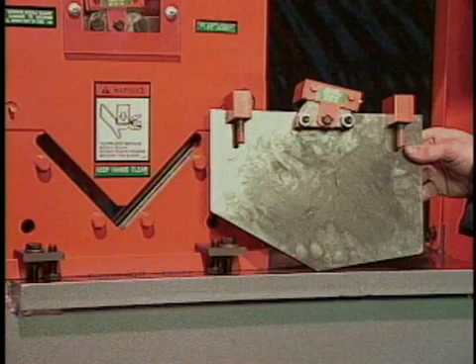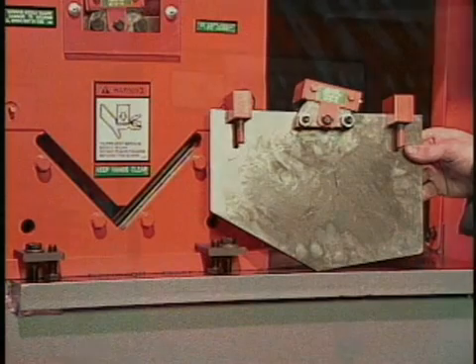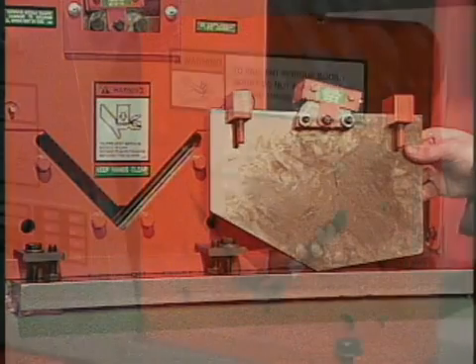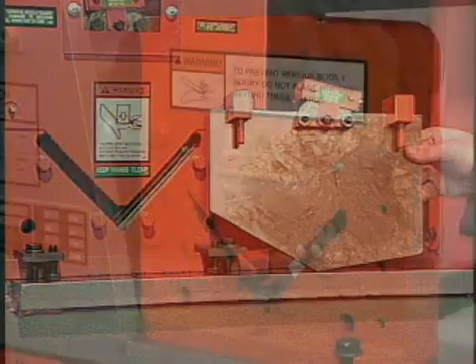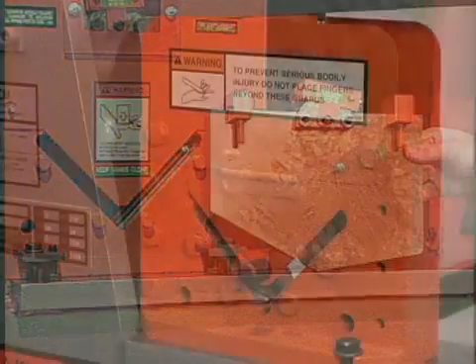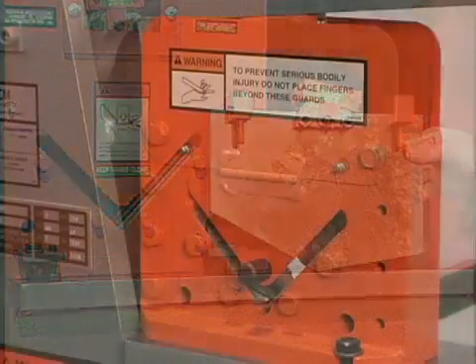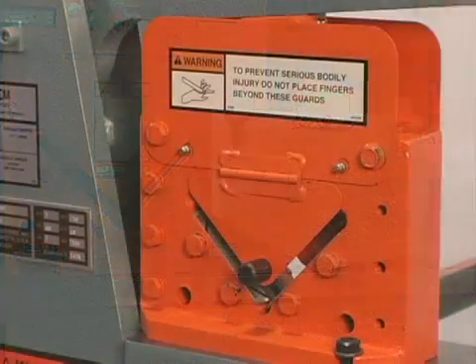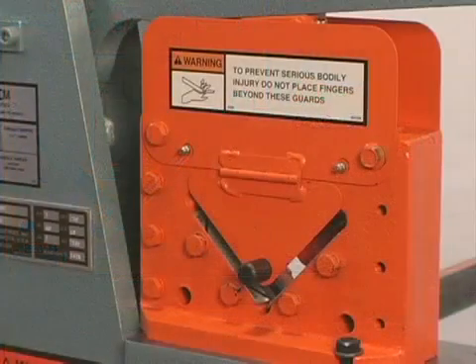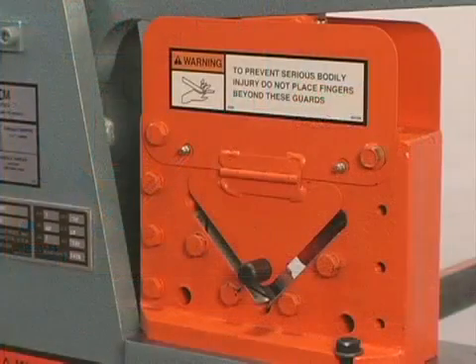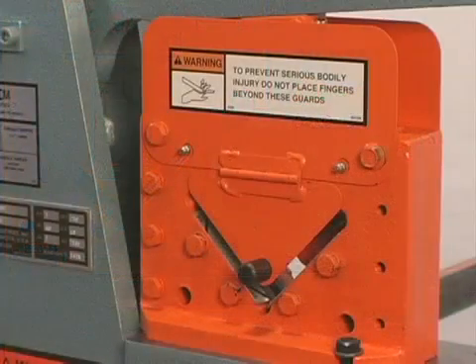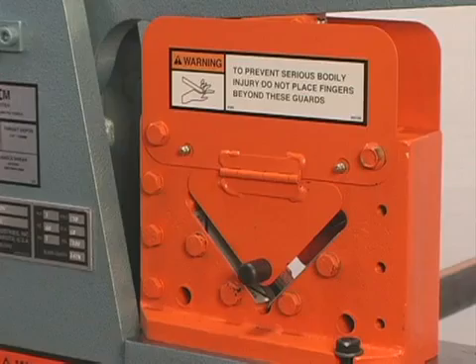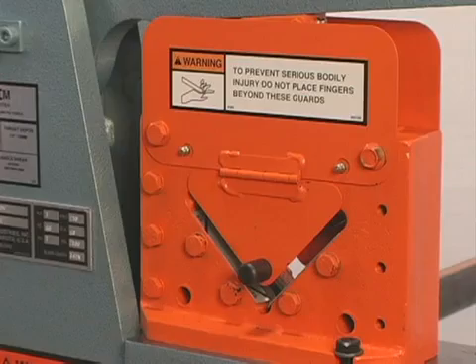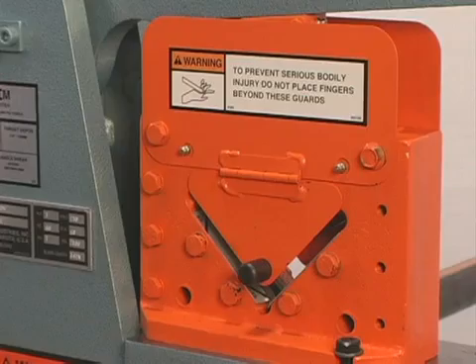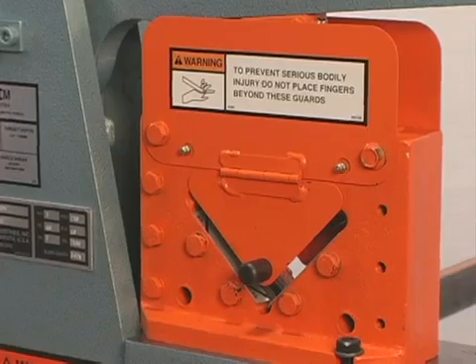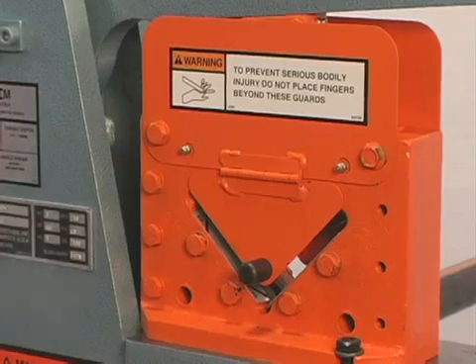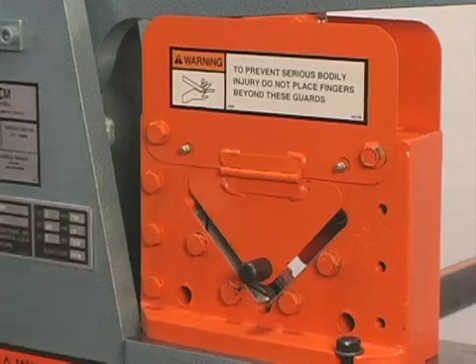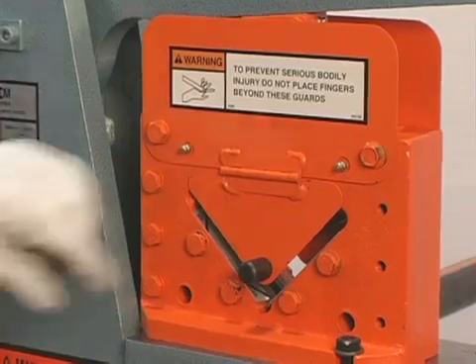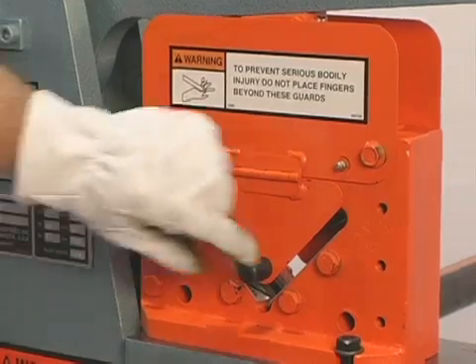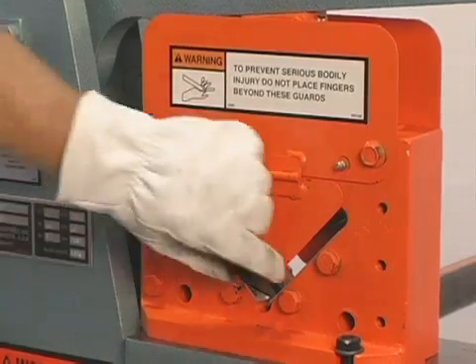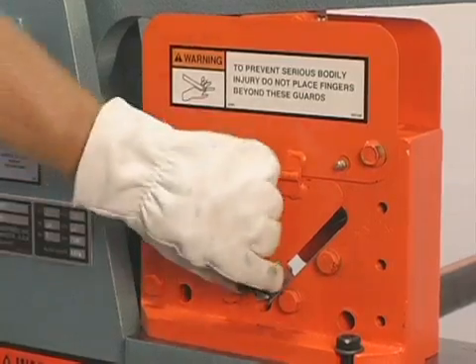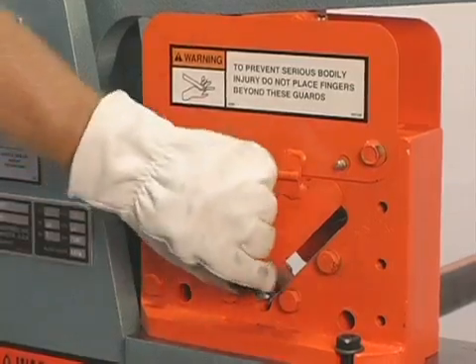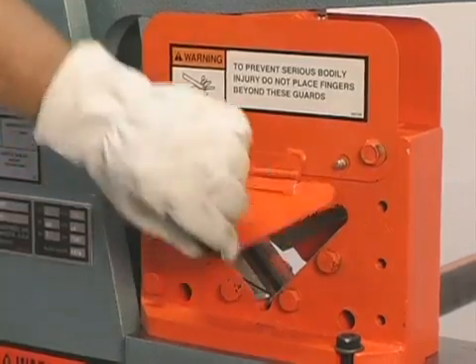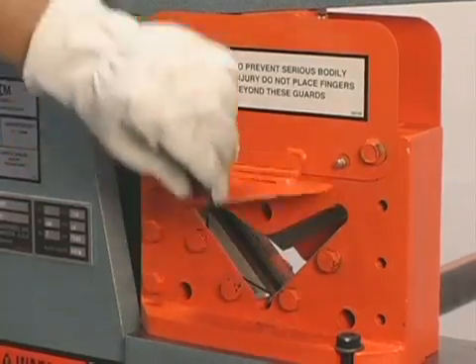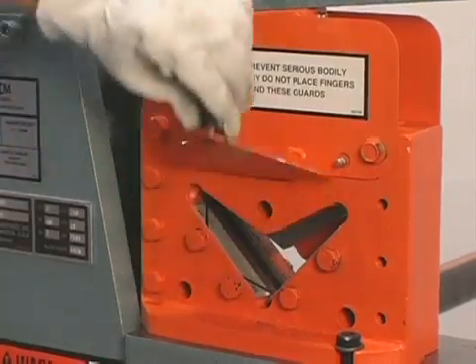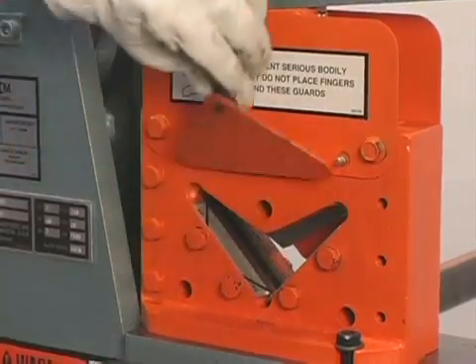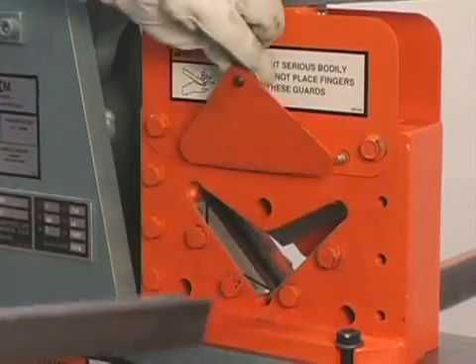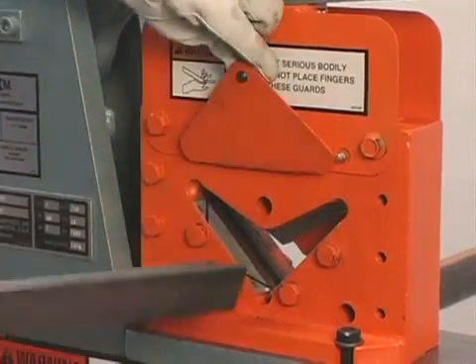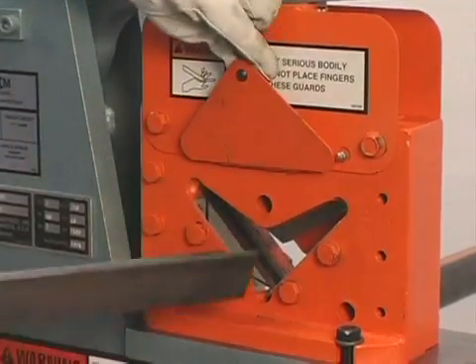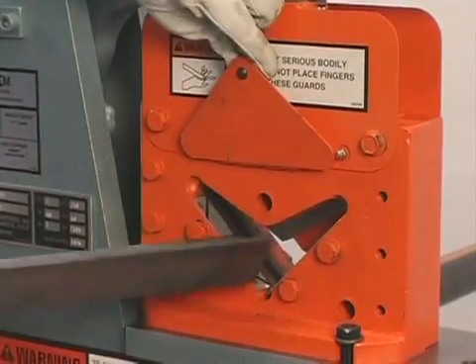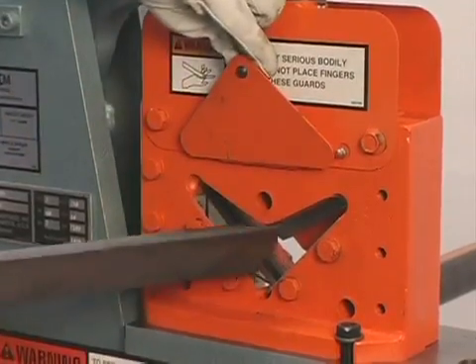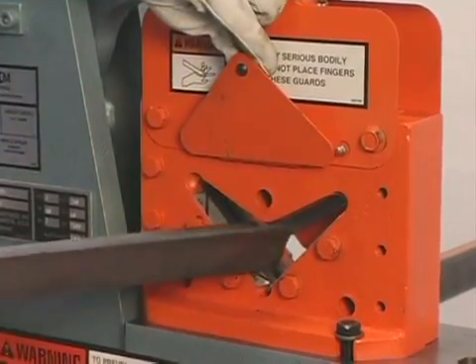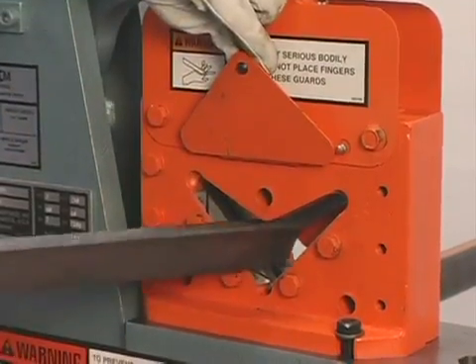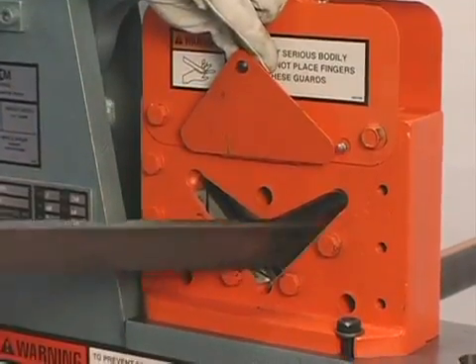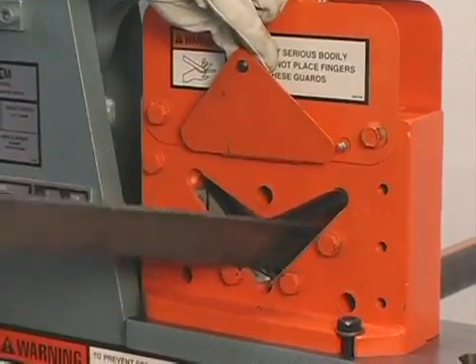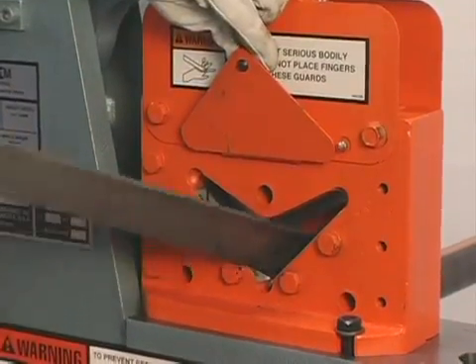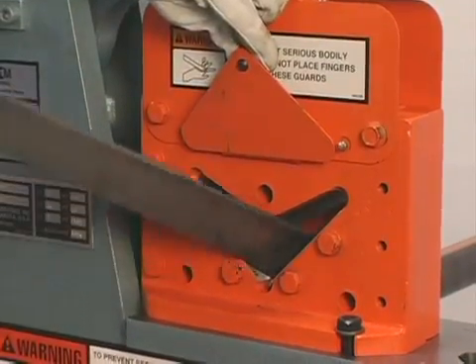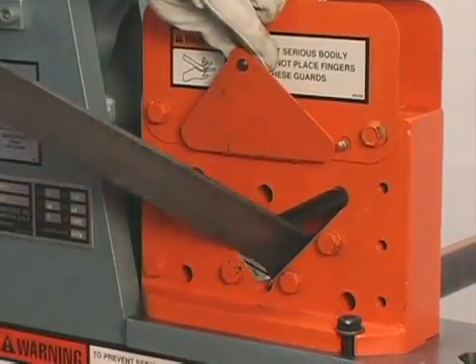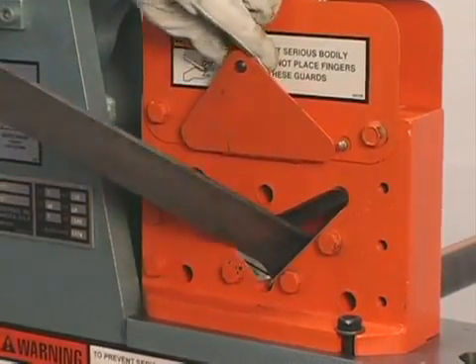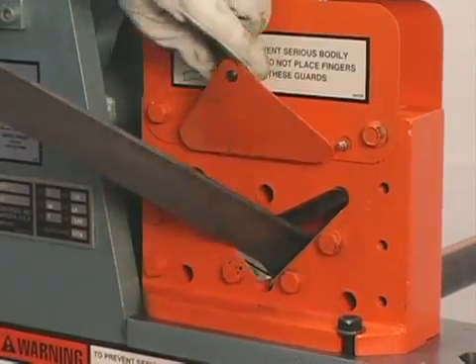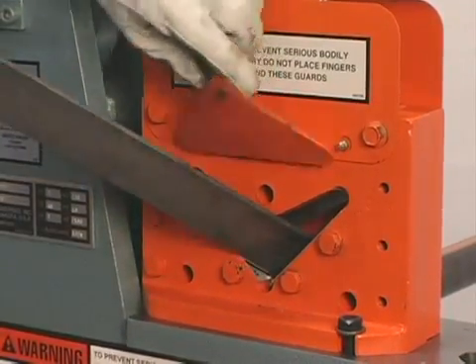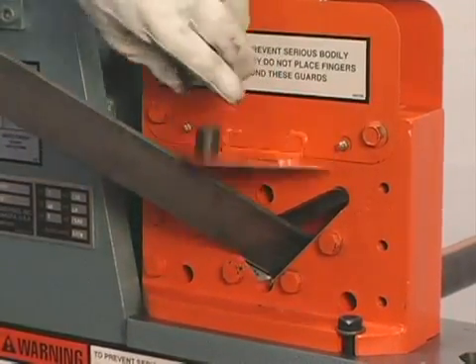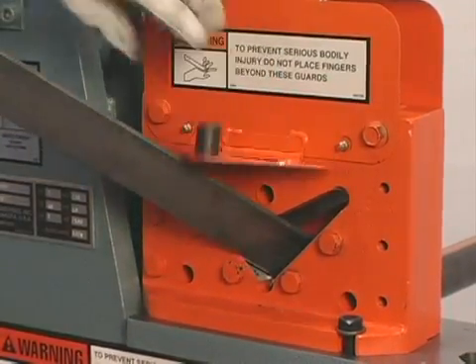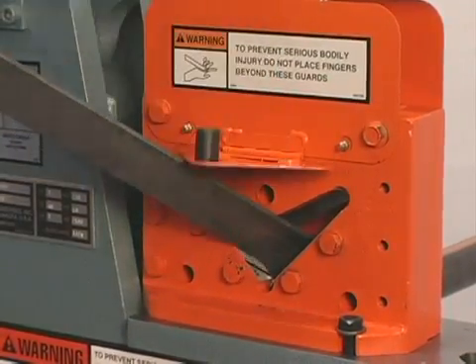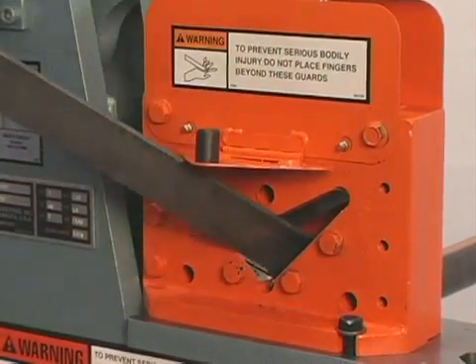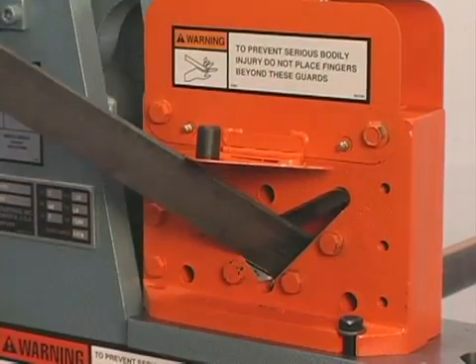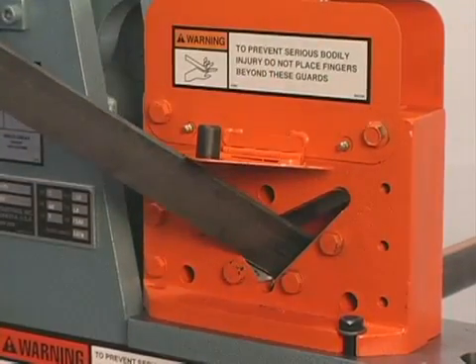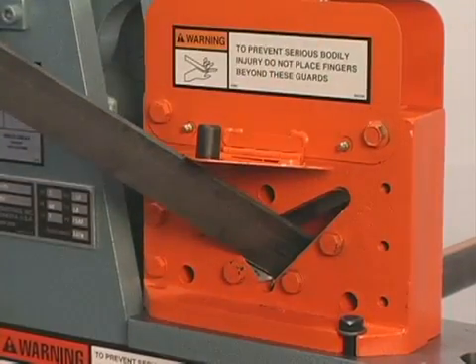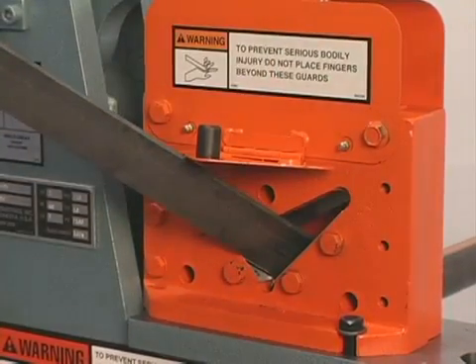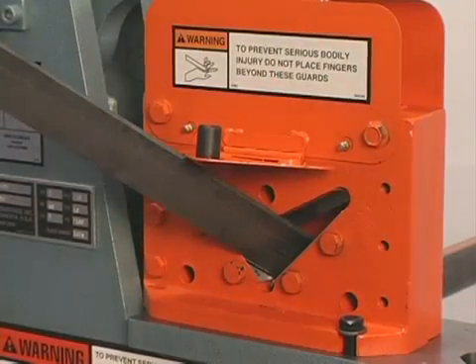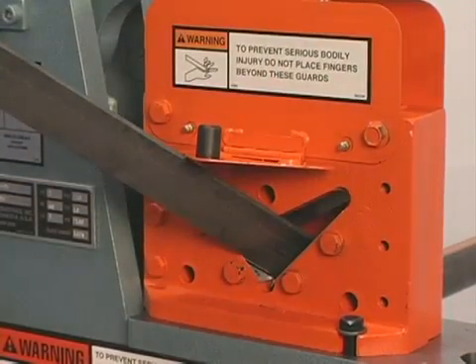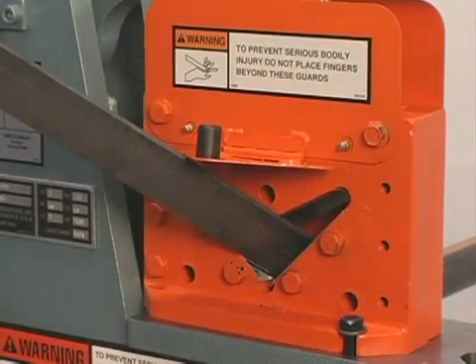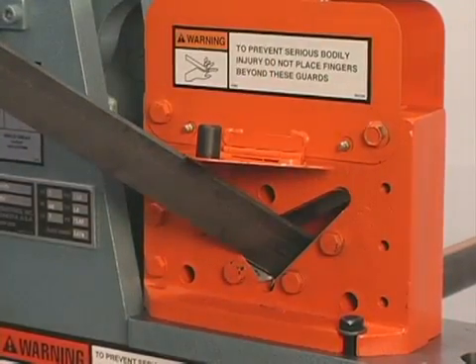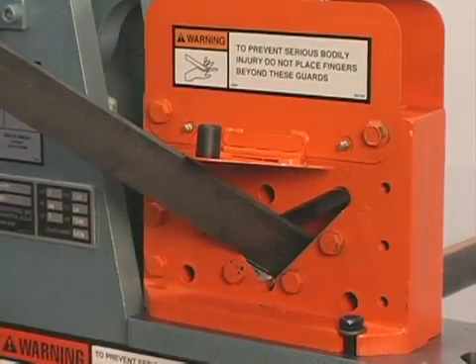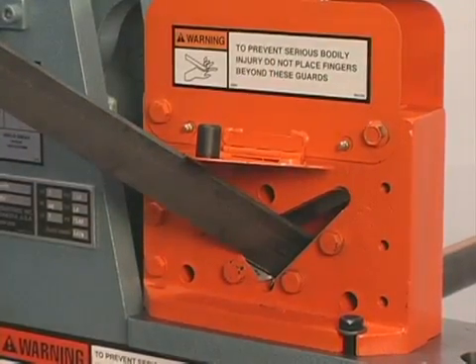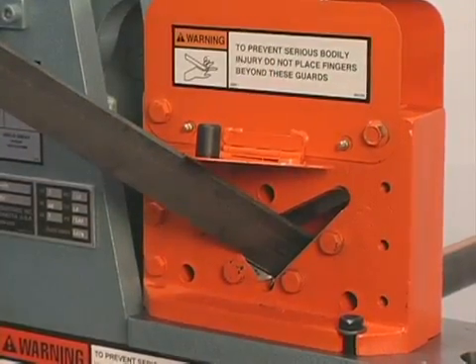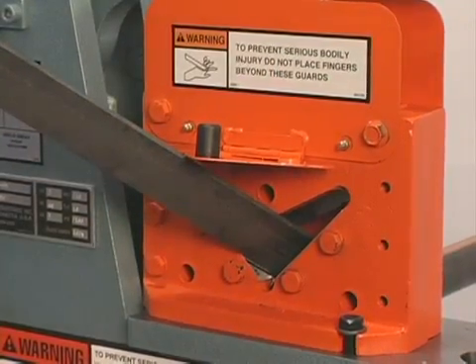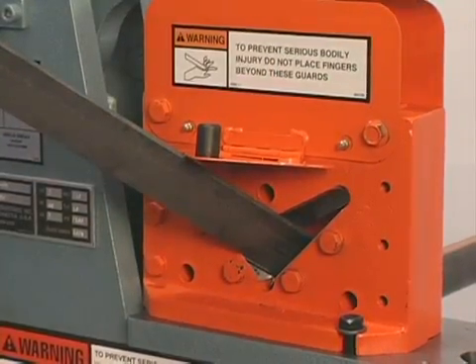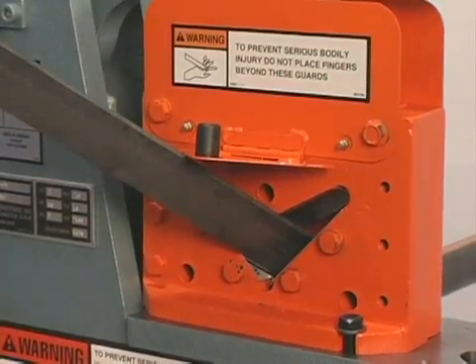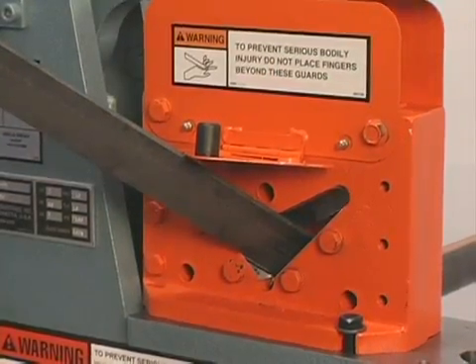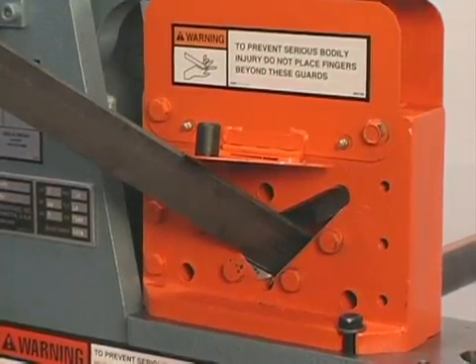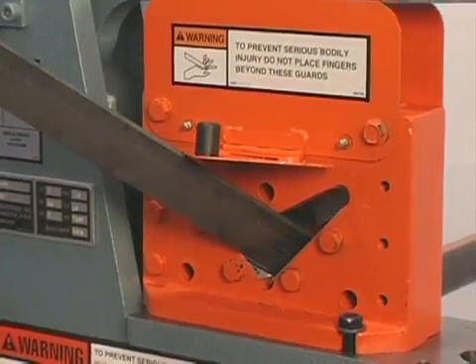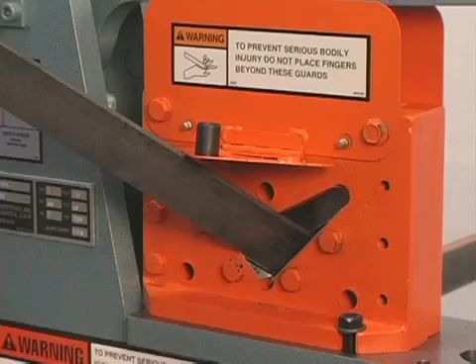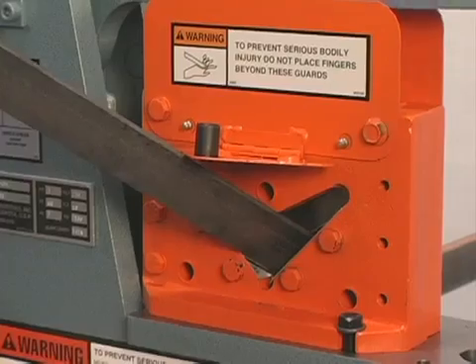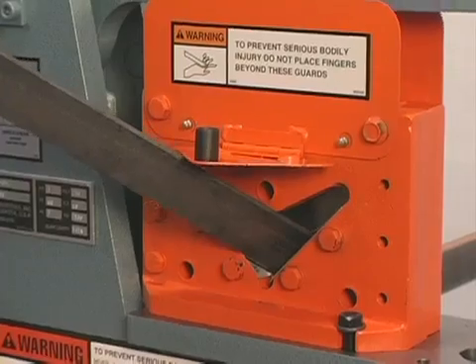To miter angle up to two inches in this machine, lift the guard and line the angle iron up to the cutting guides, then make the cut.